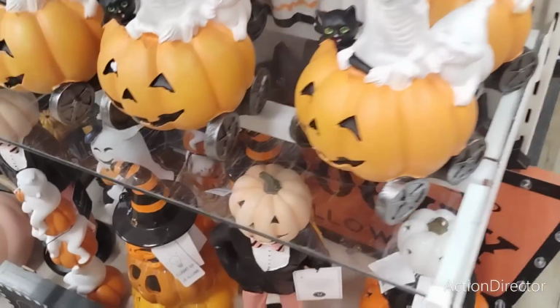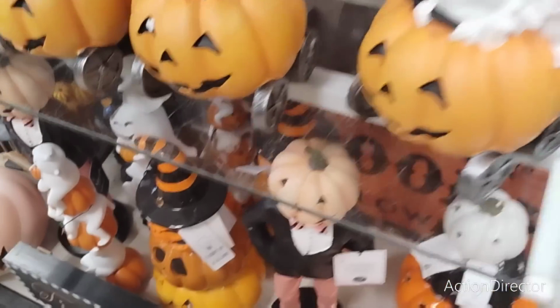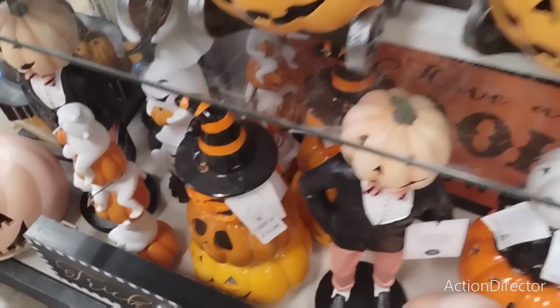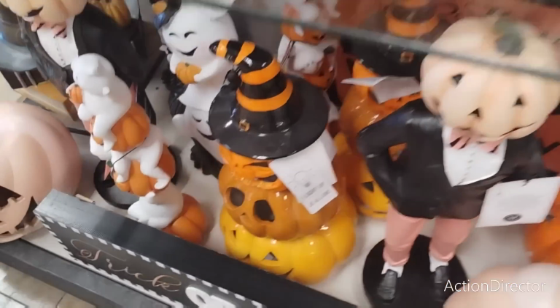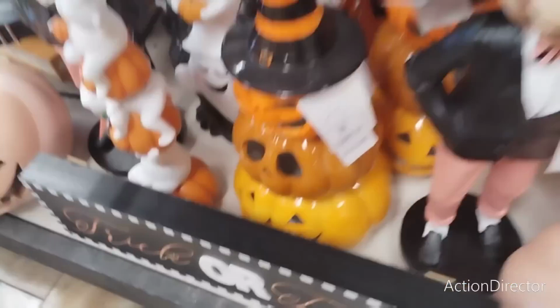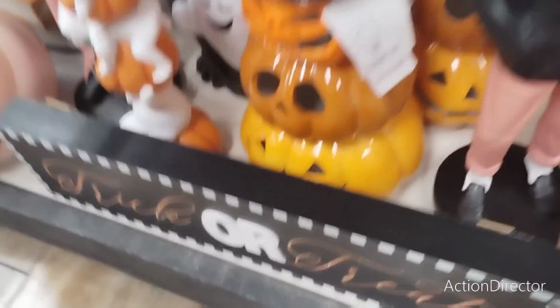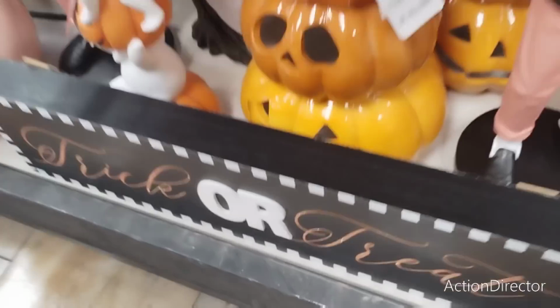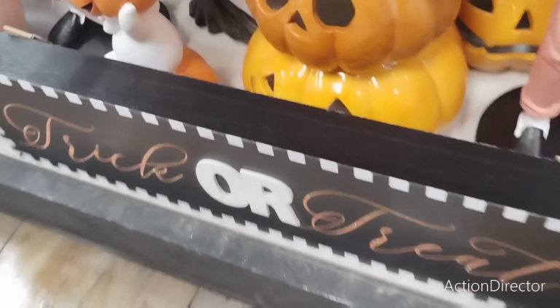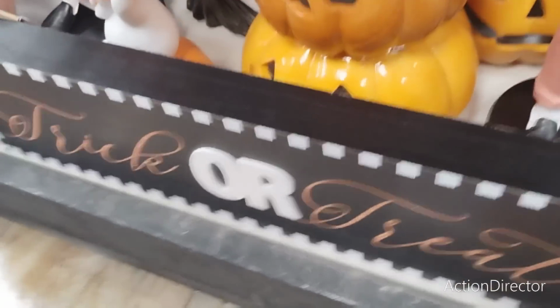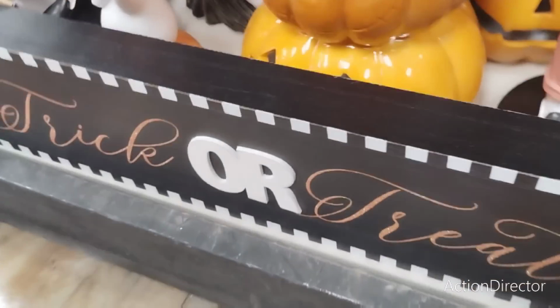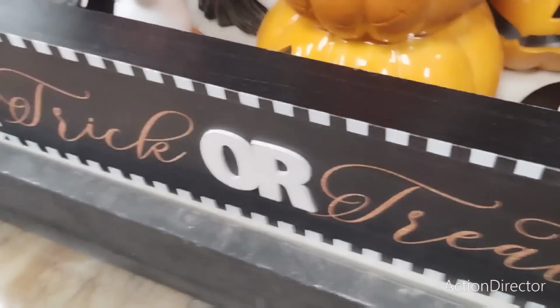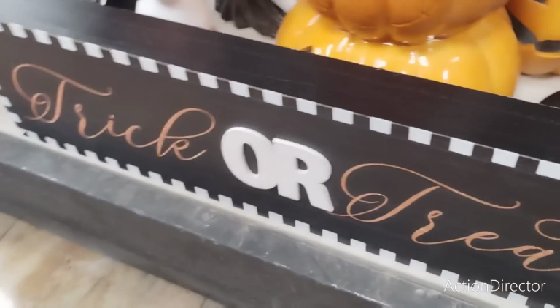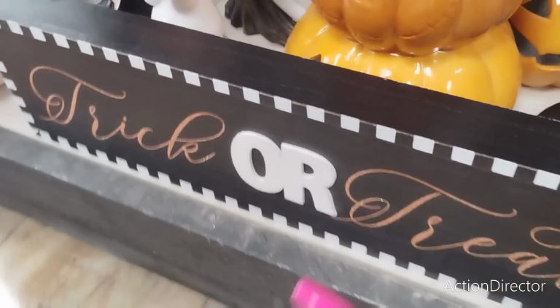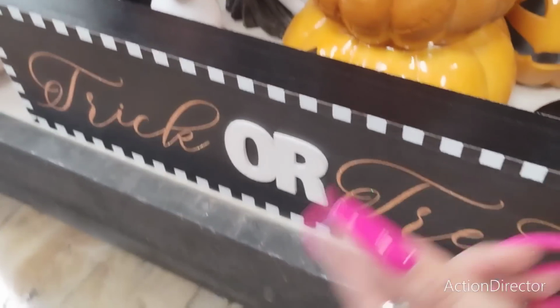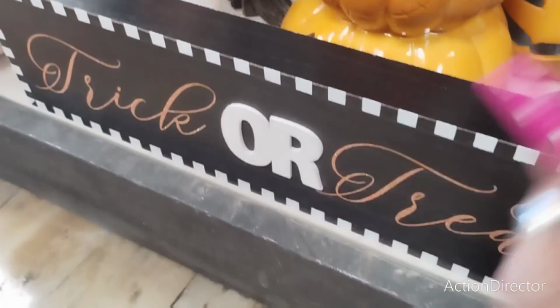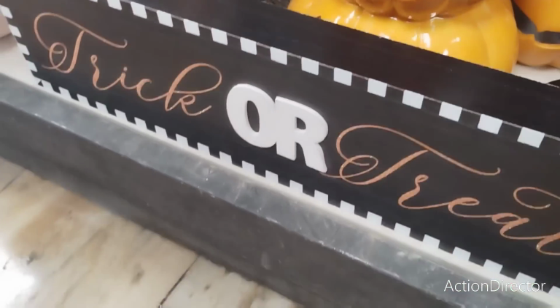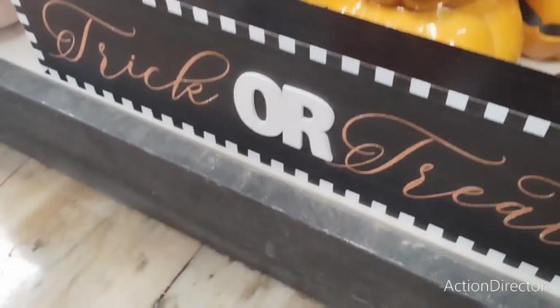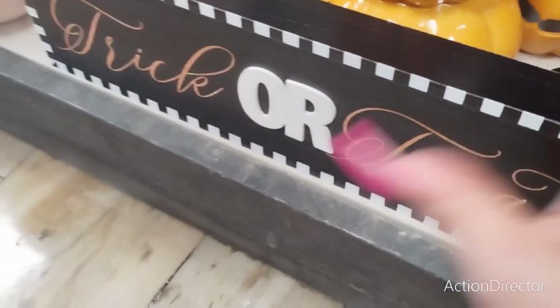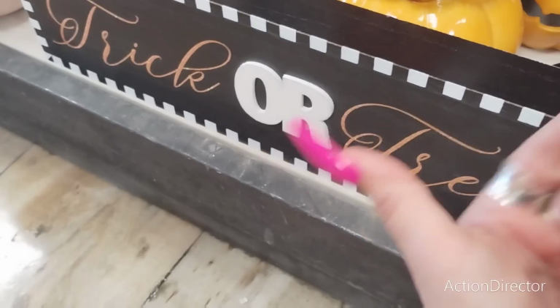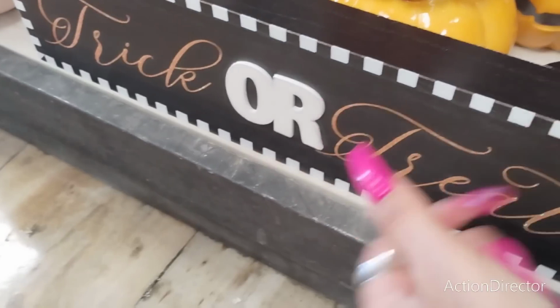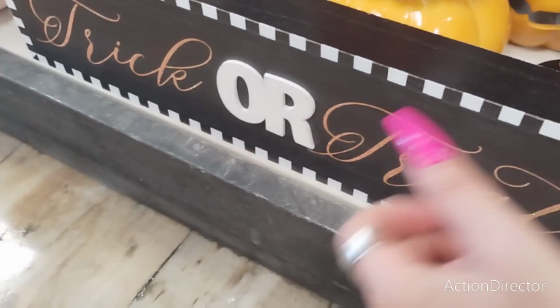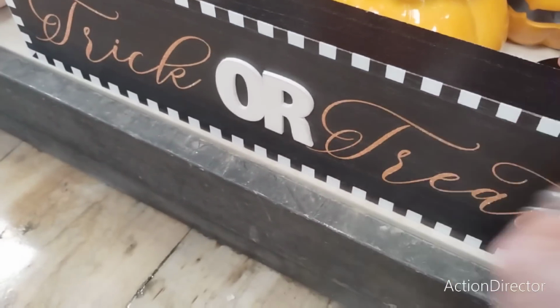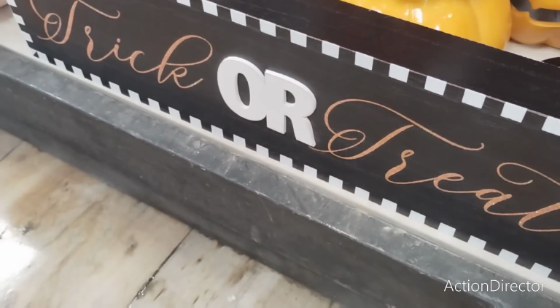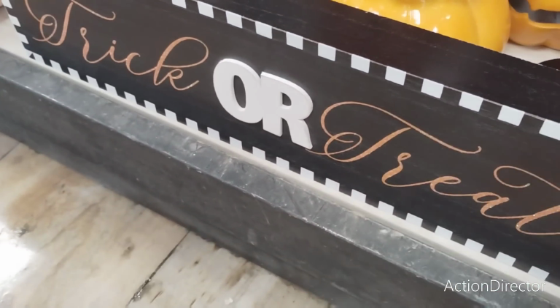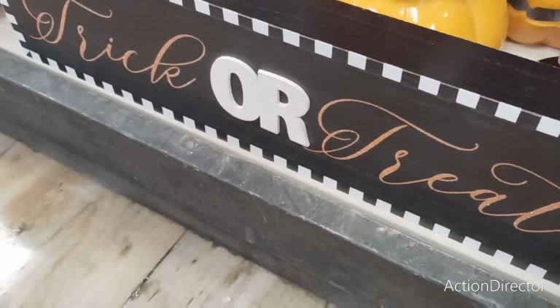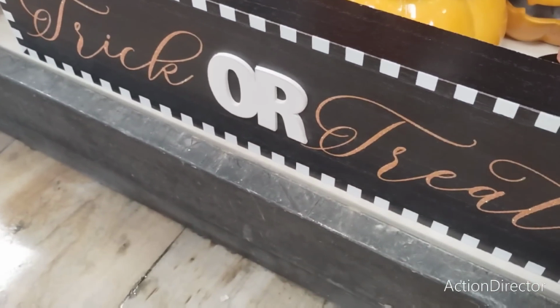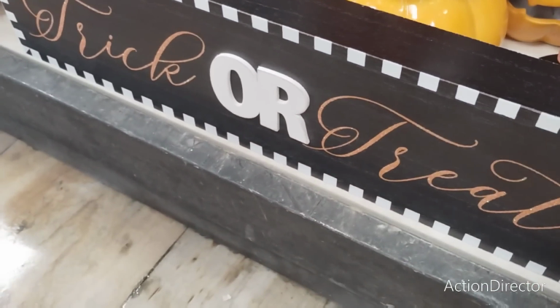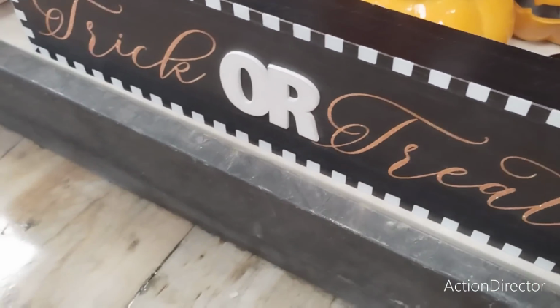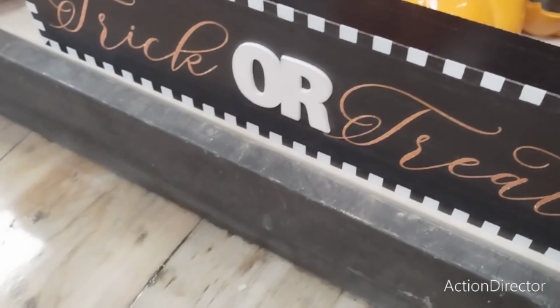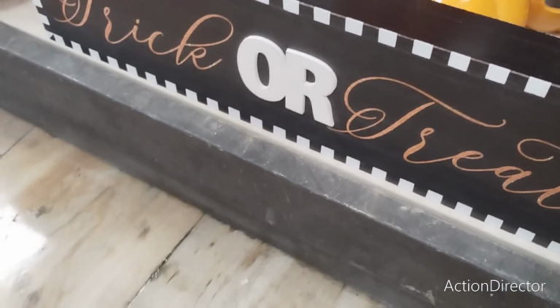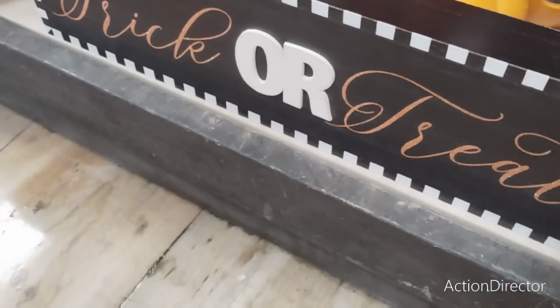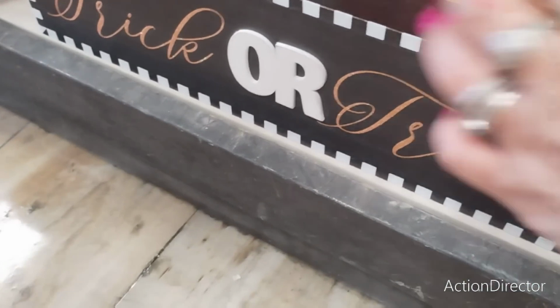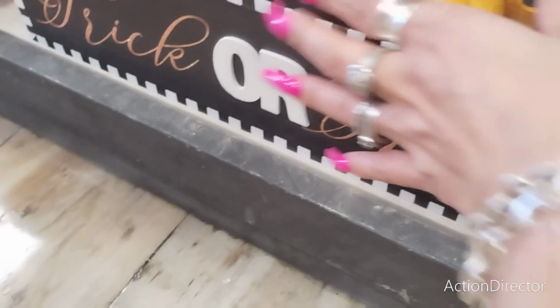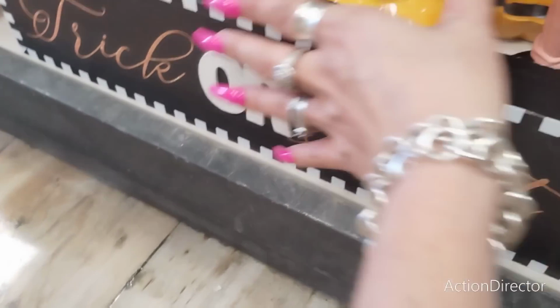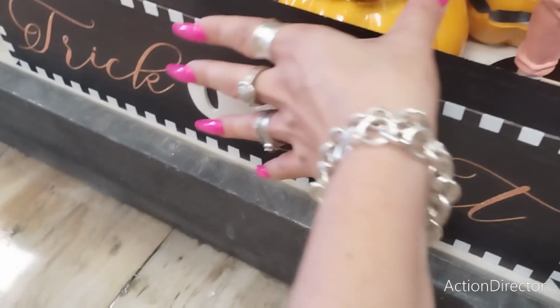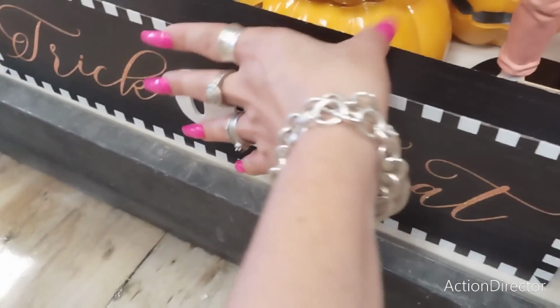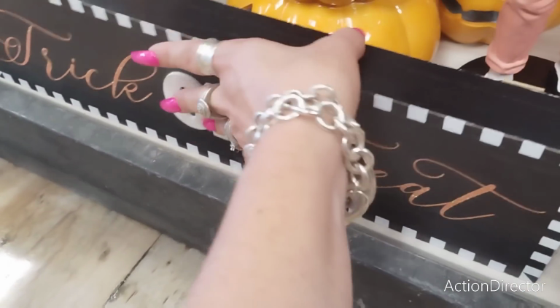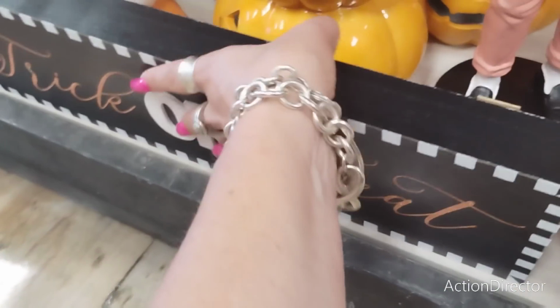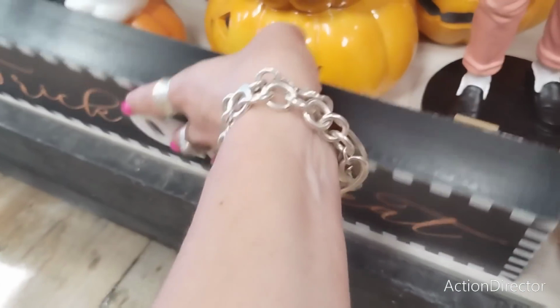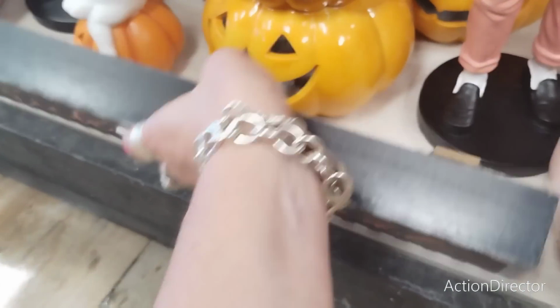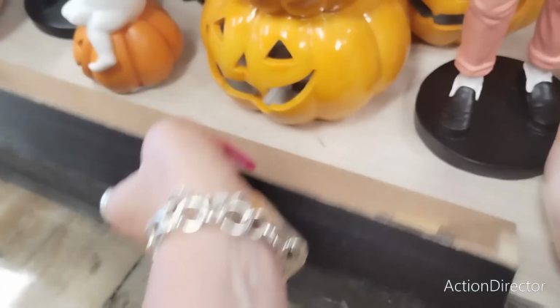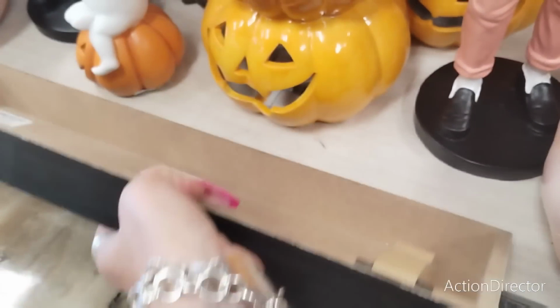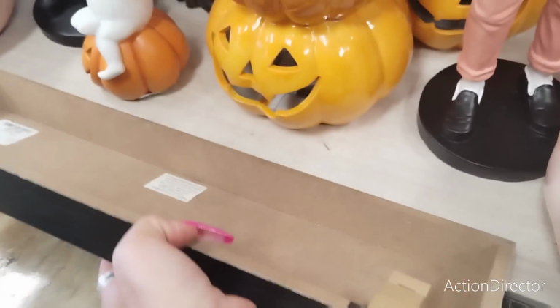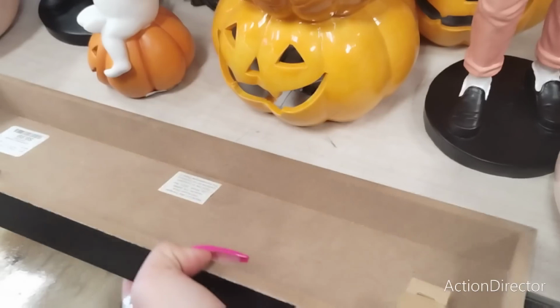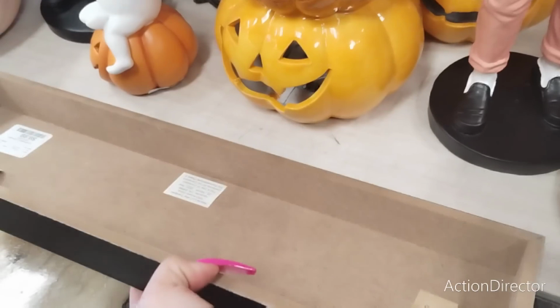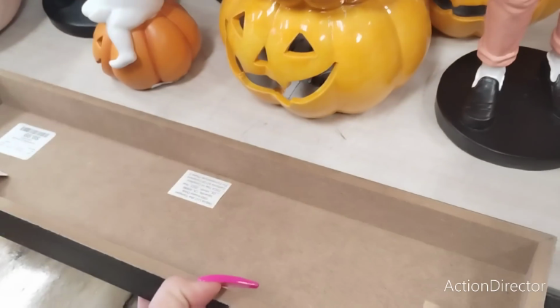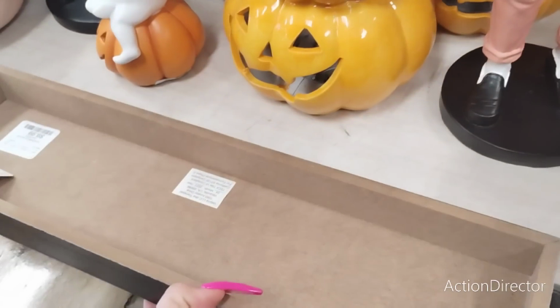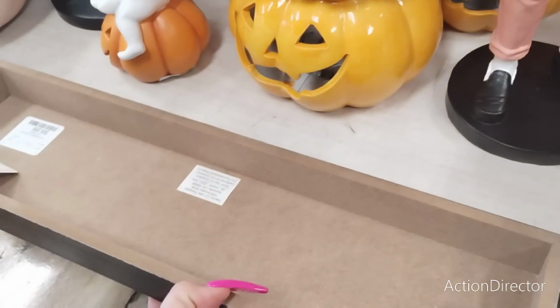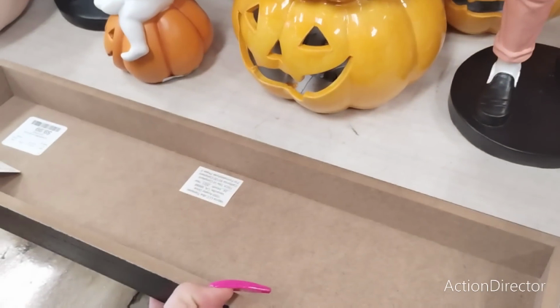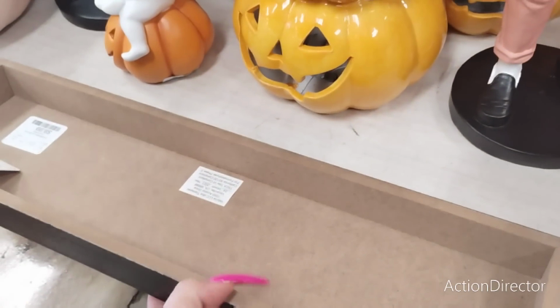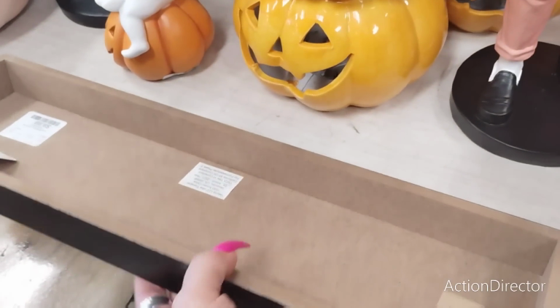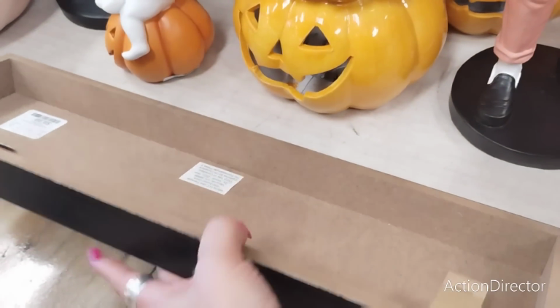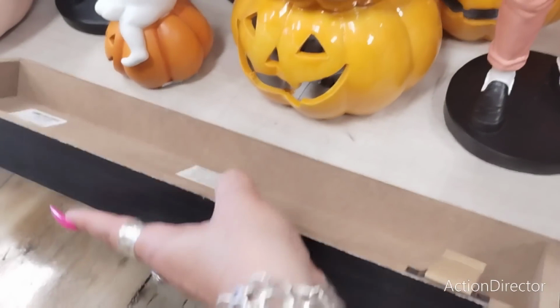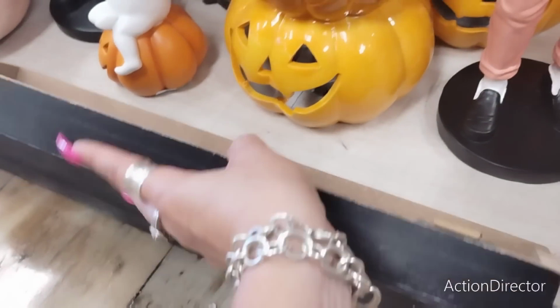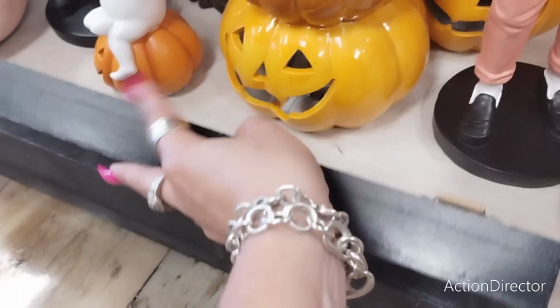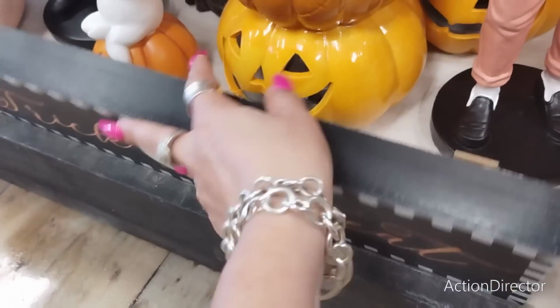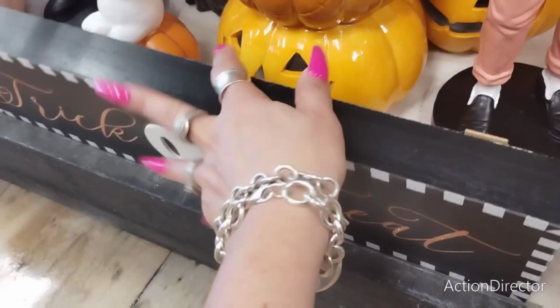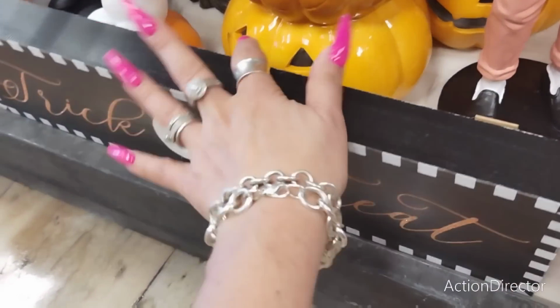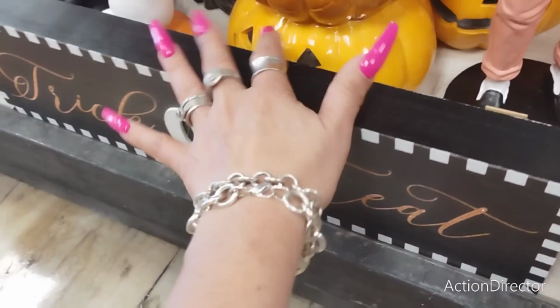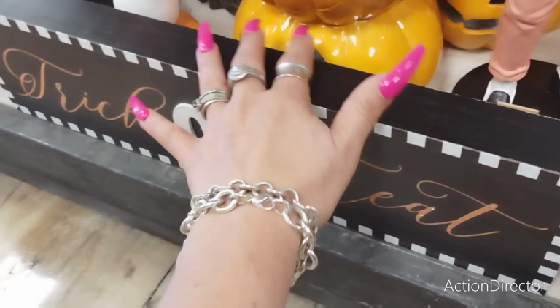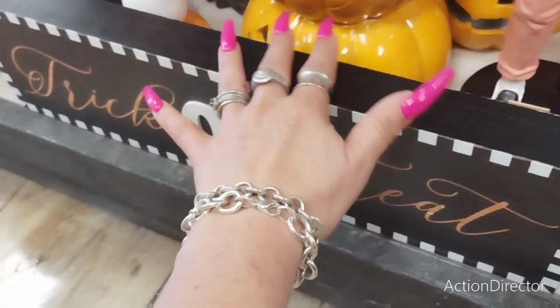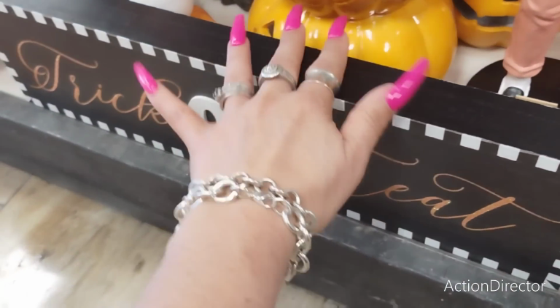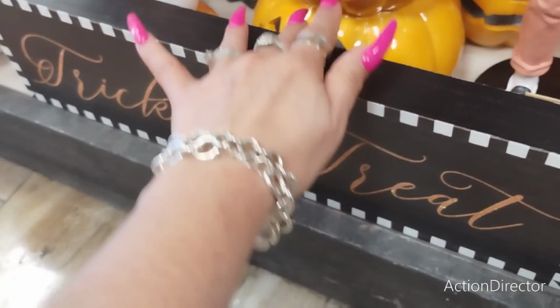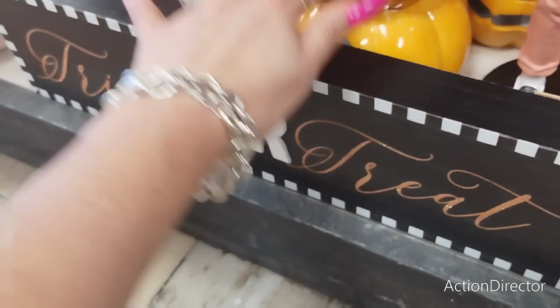Look at this — they keep putting stuff out. The longer I stay, the more stuff they put out, the harder it is to take things out of my cart. $9.99 — are you serious?!